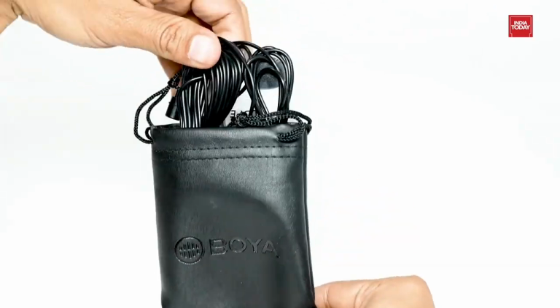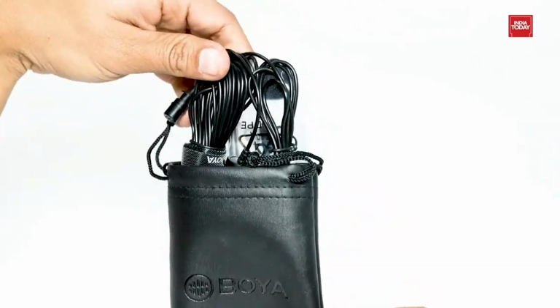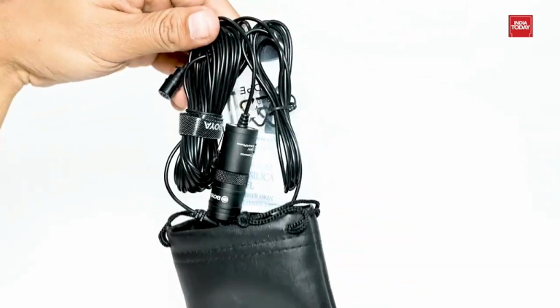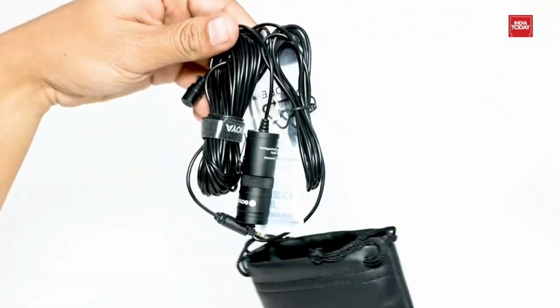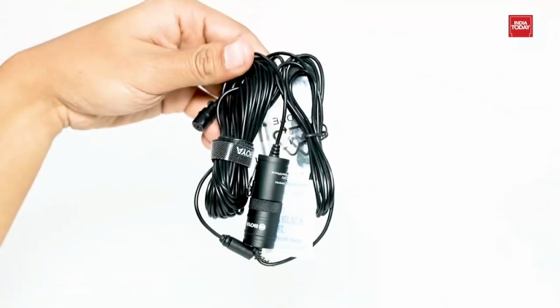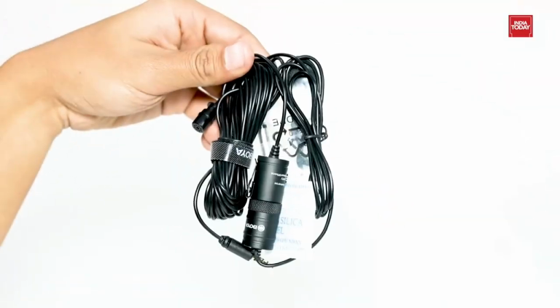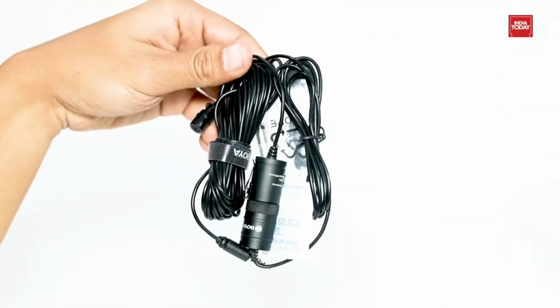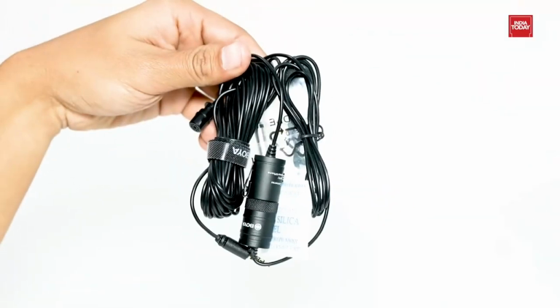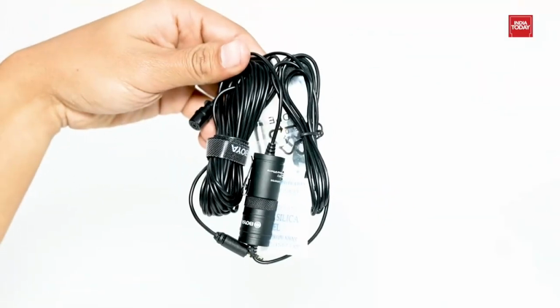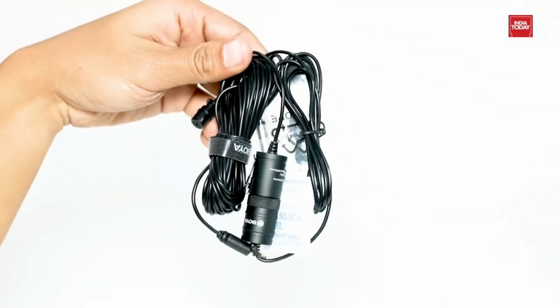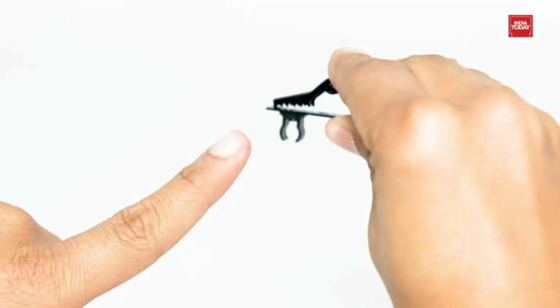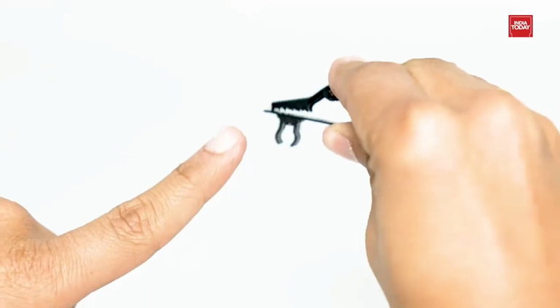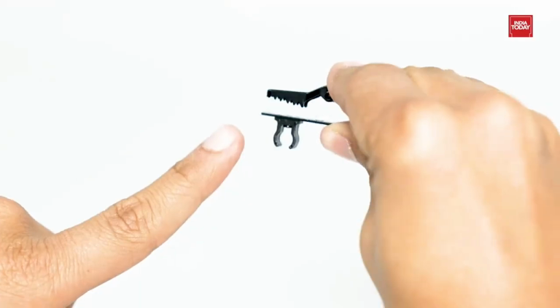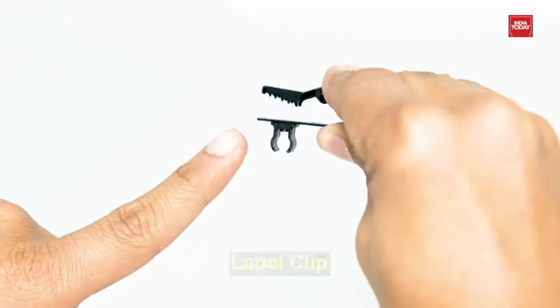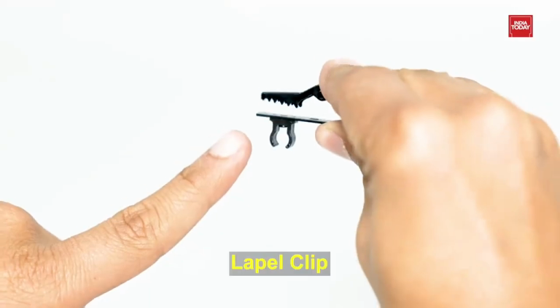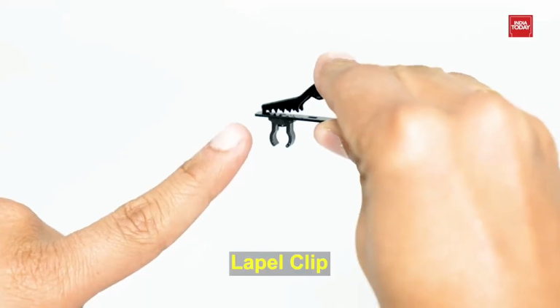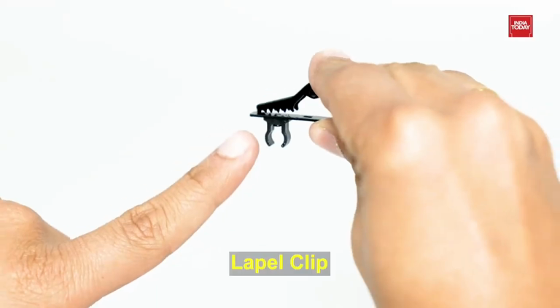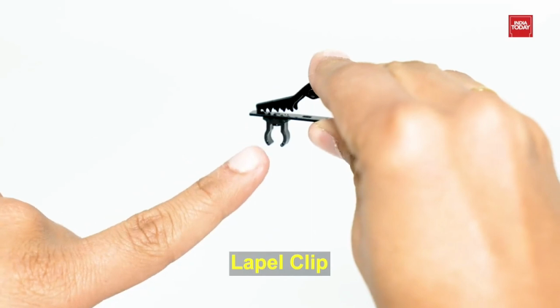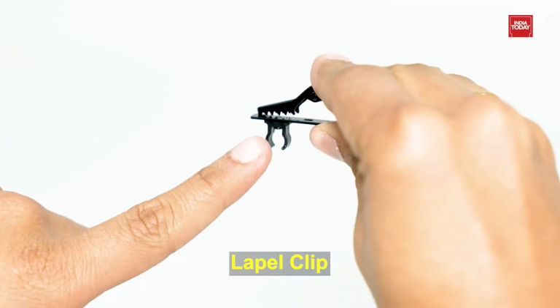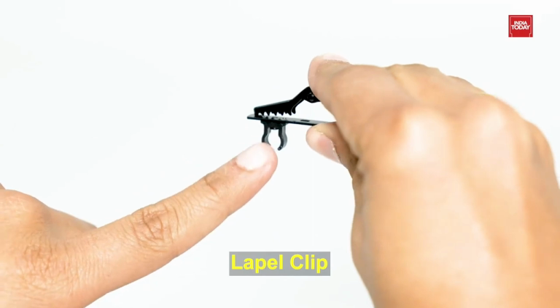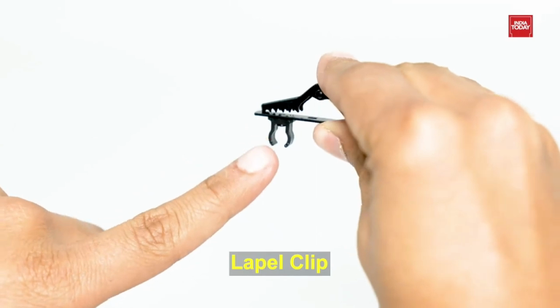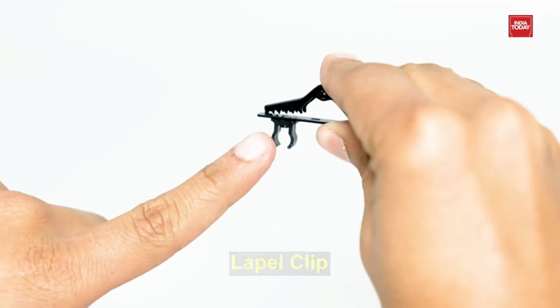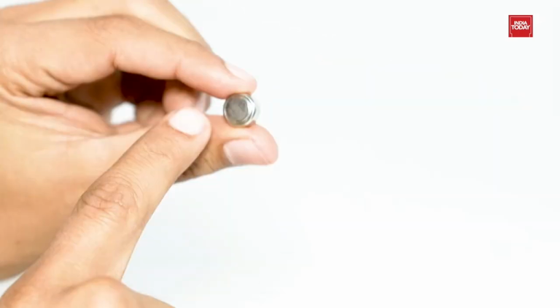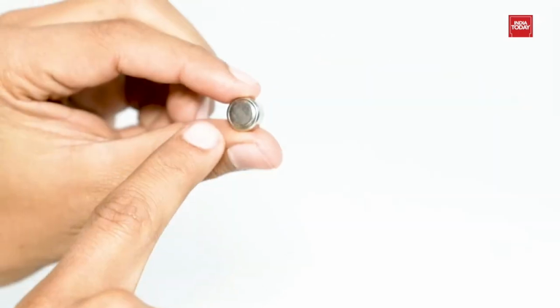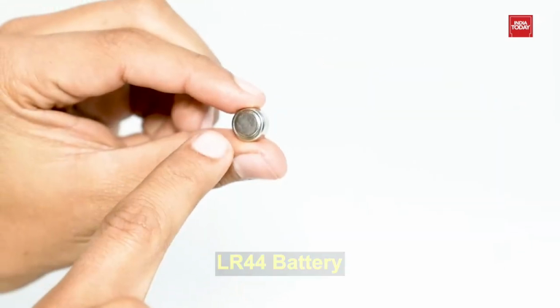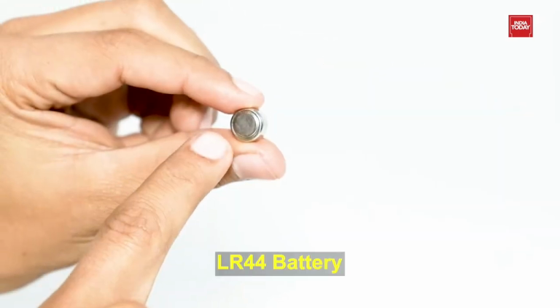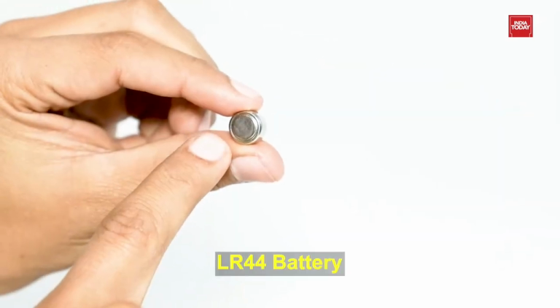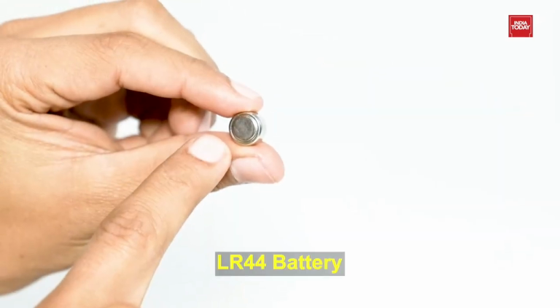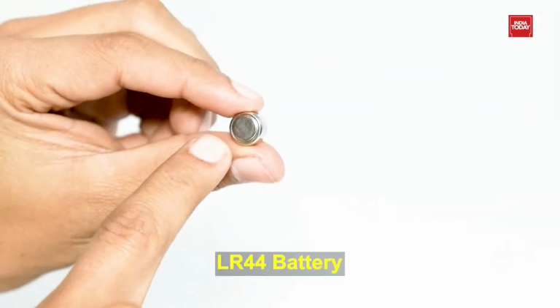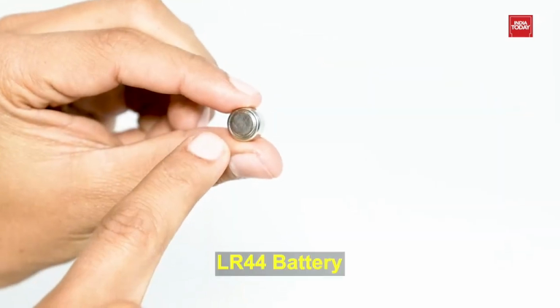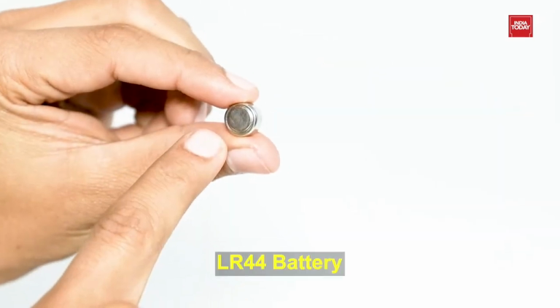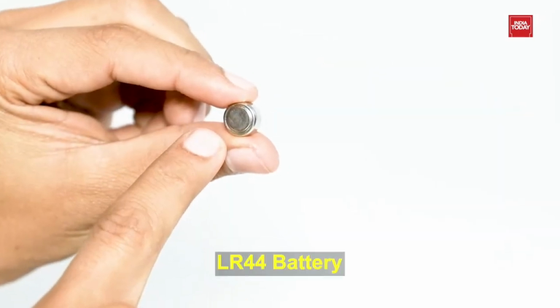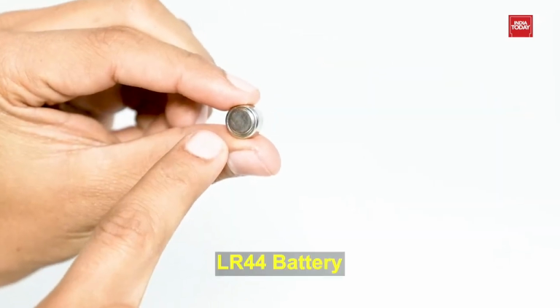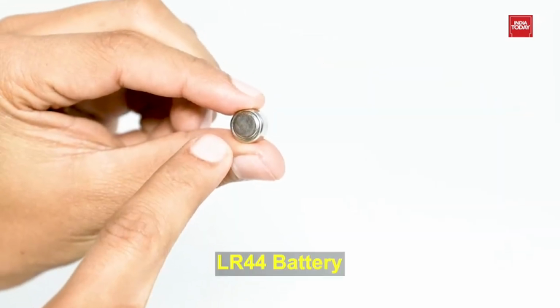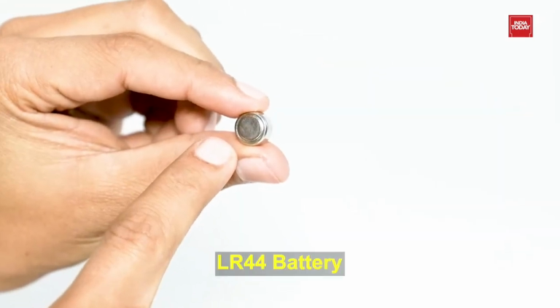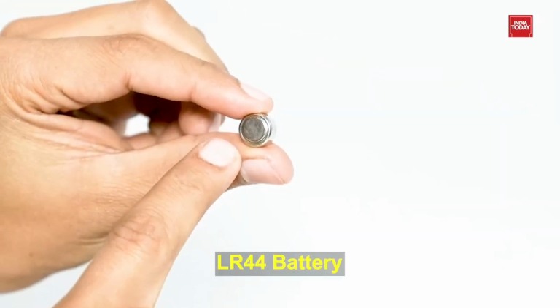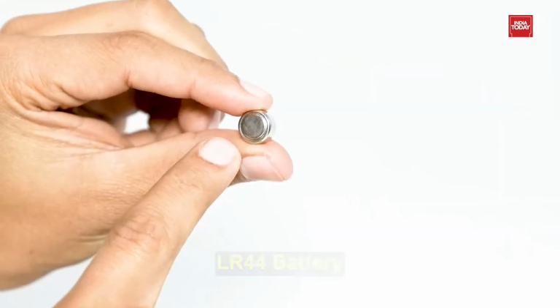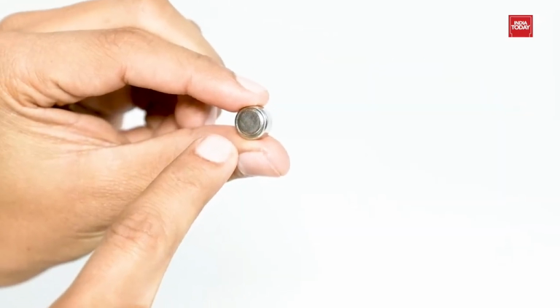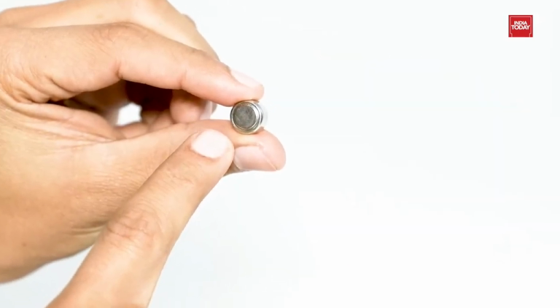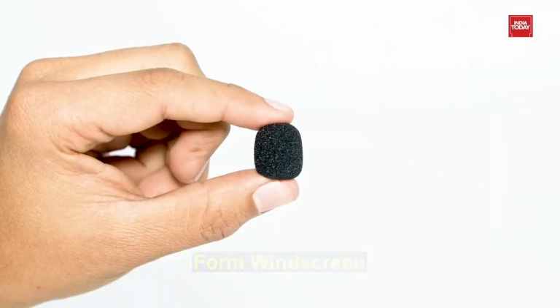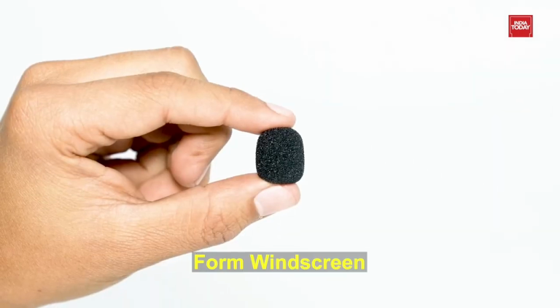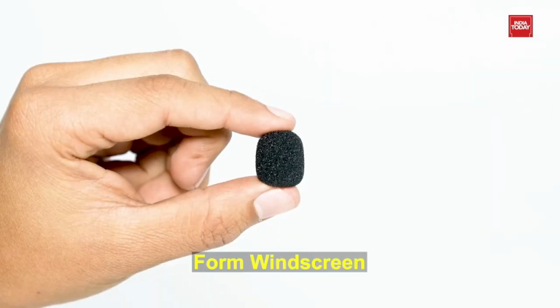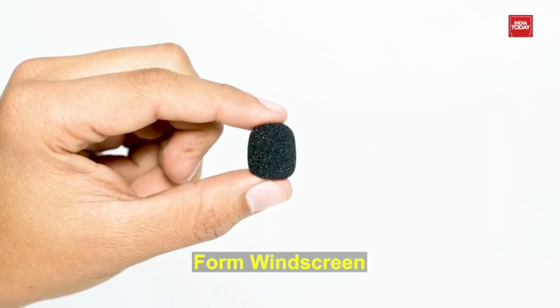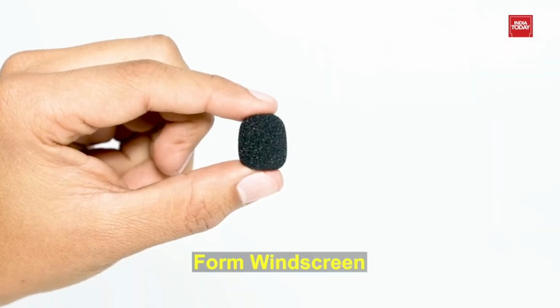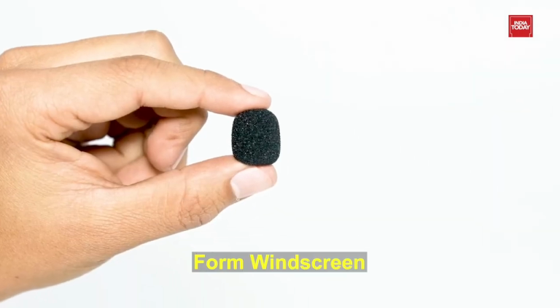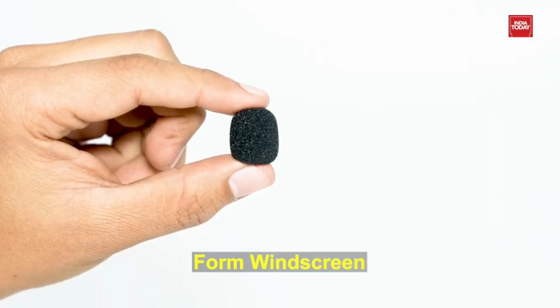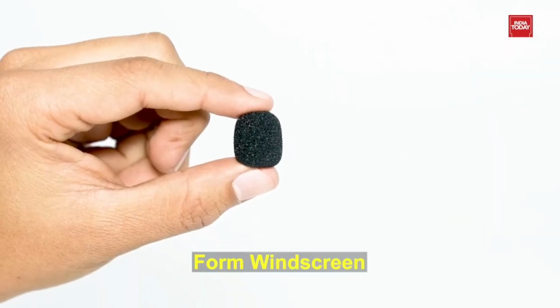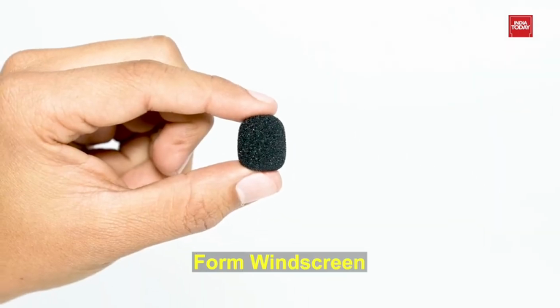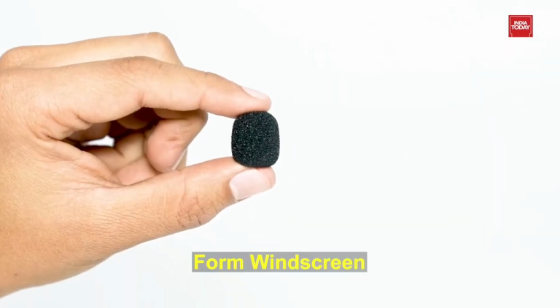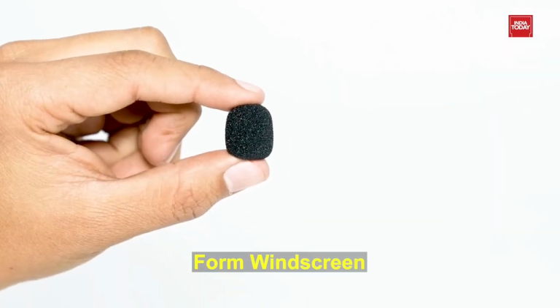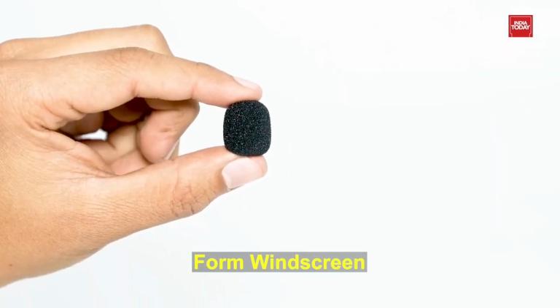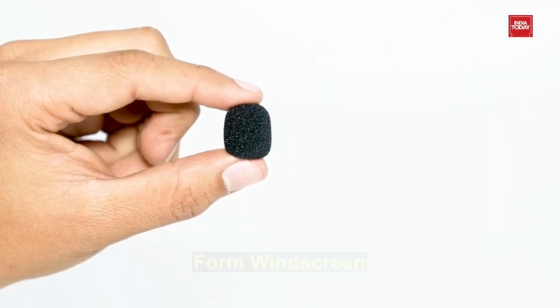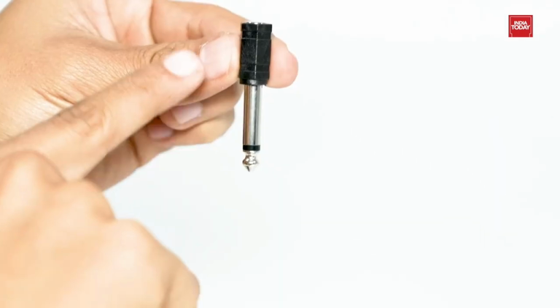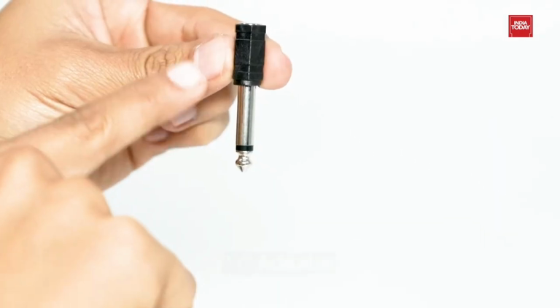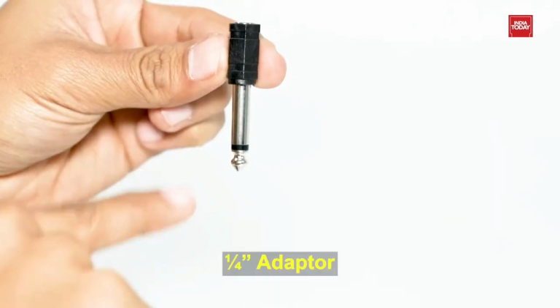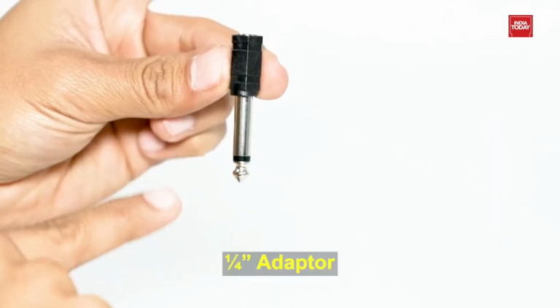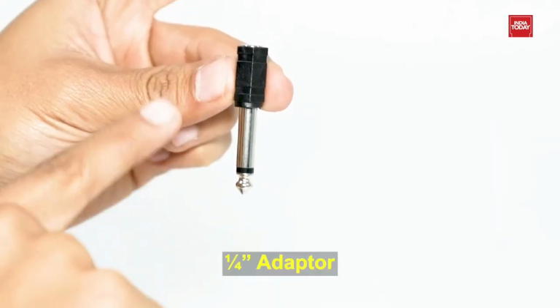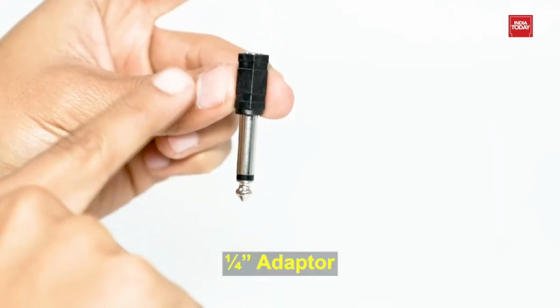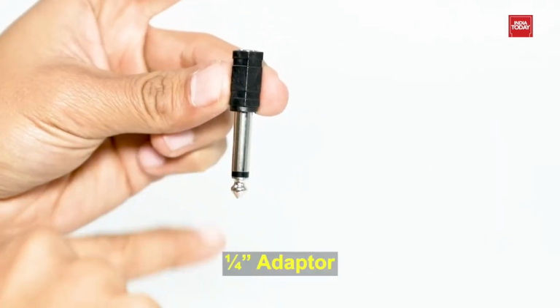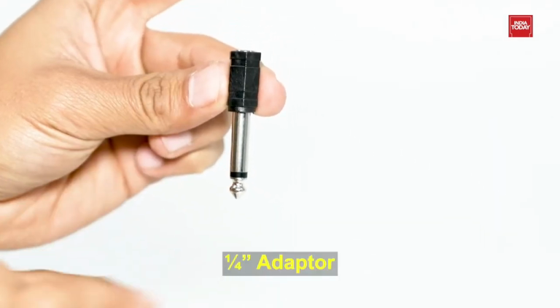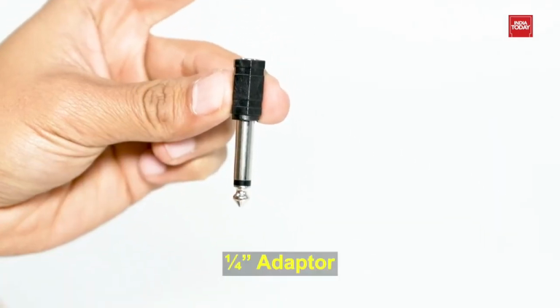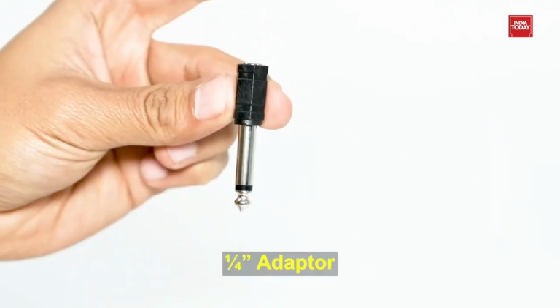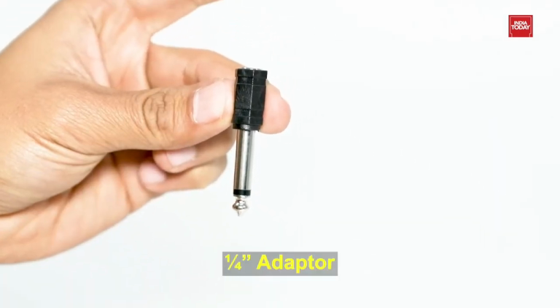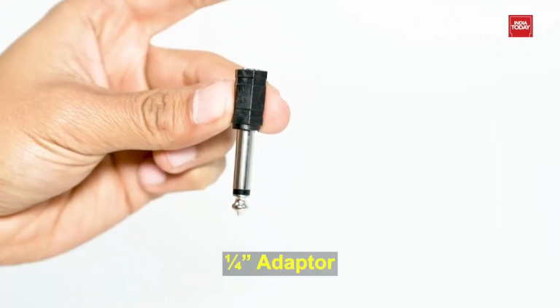It includes a Lapel Clip, LR44 Battery, Foam Windscreen, and a 1/4 inch adapter.